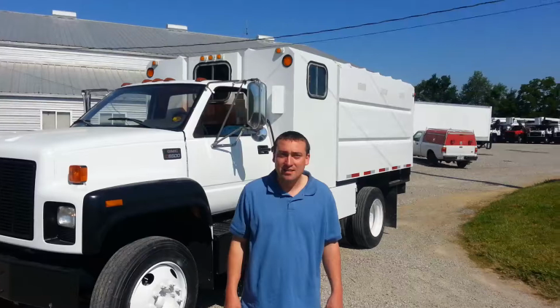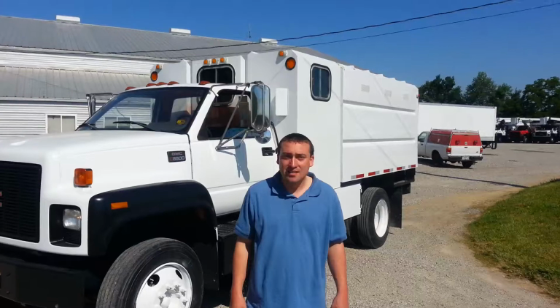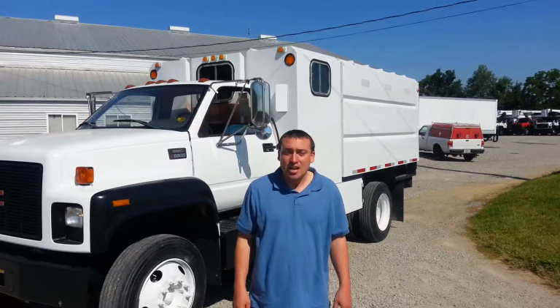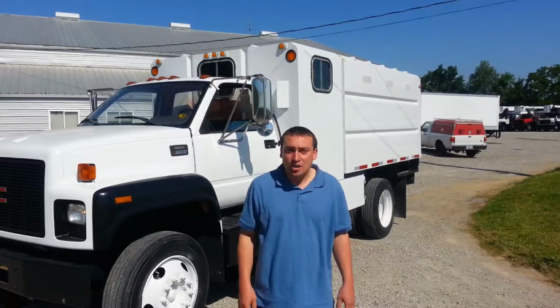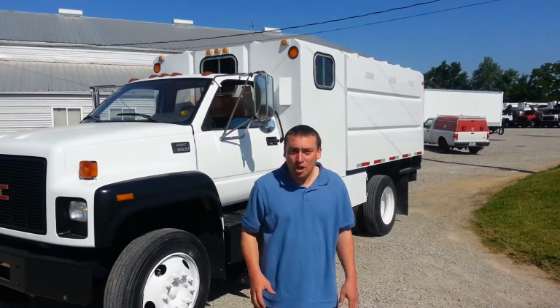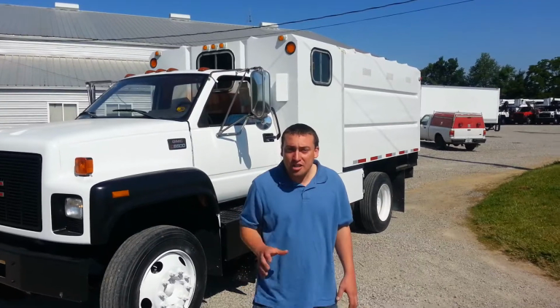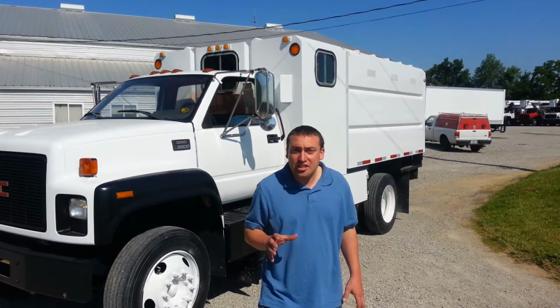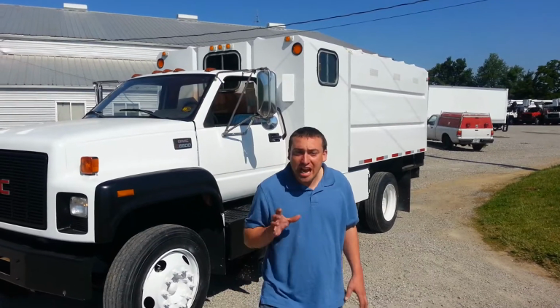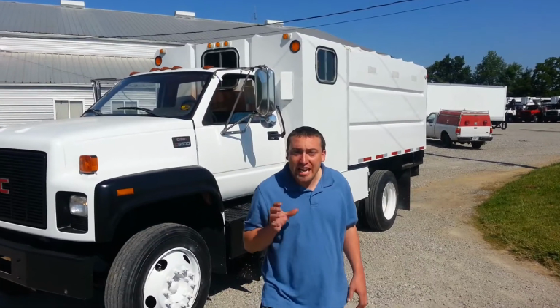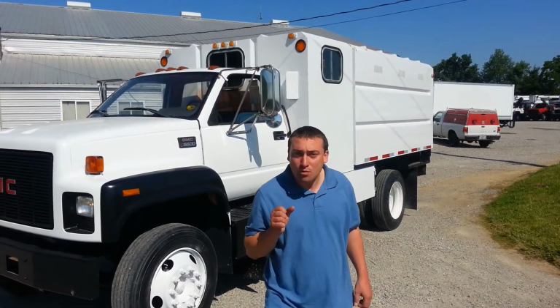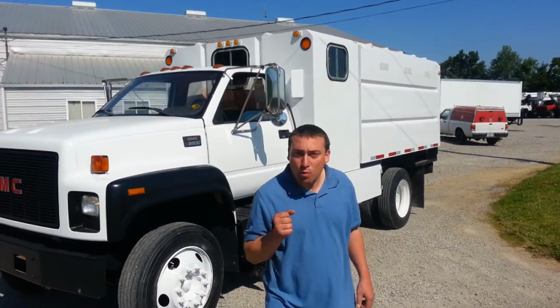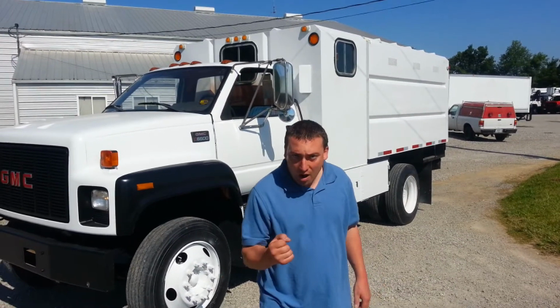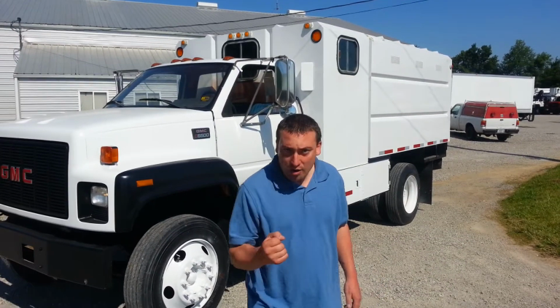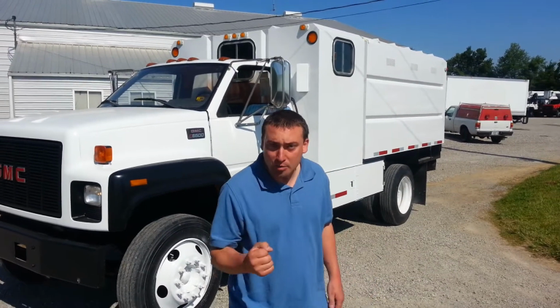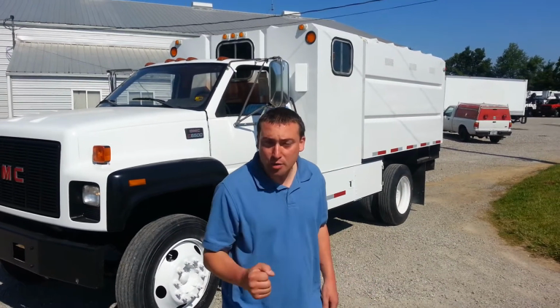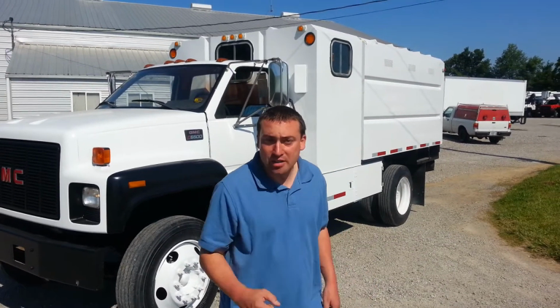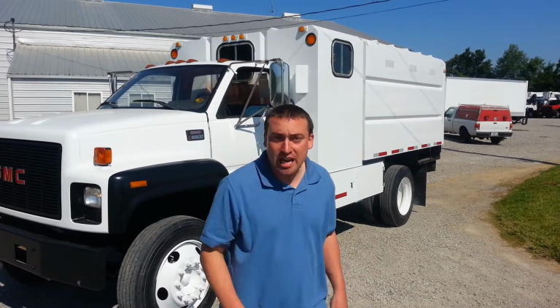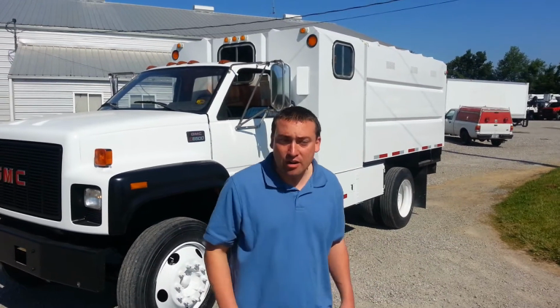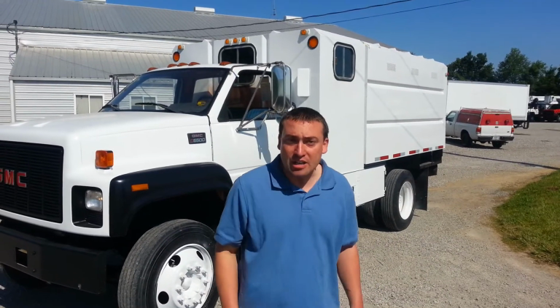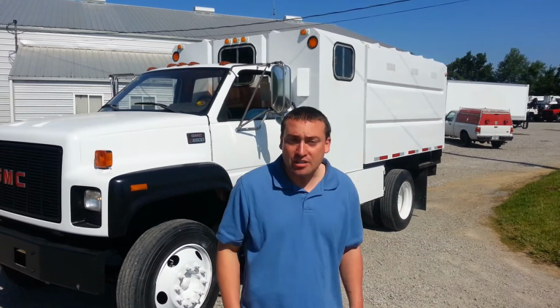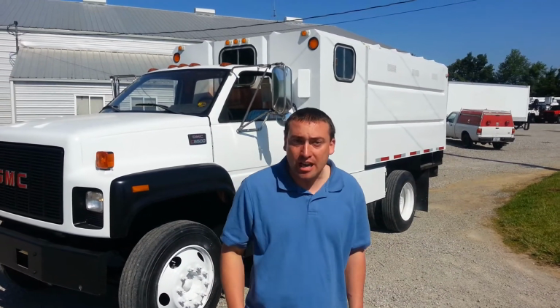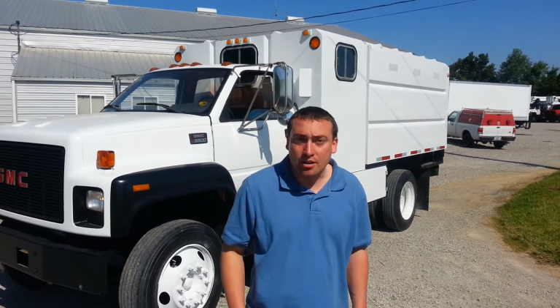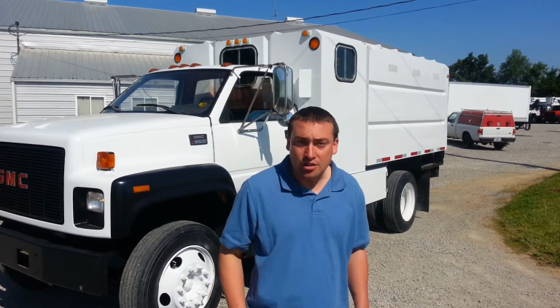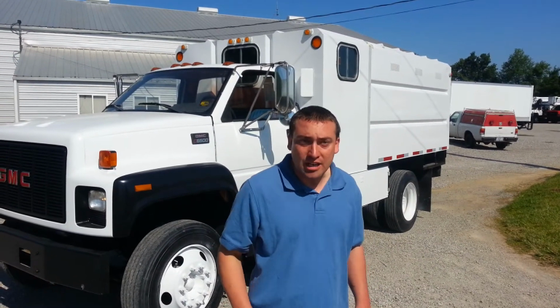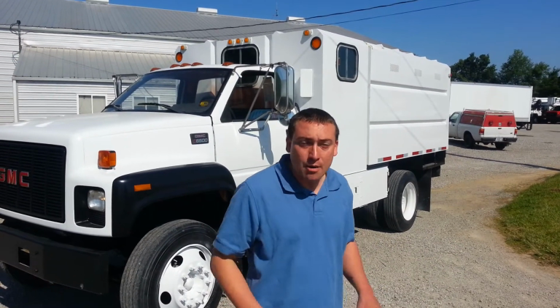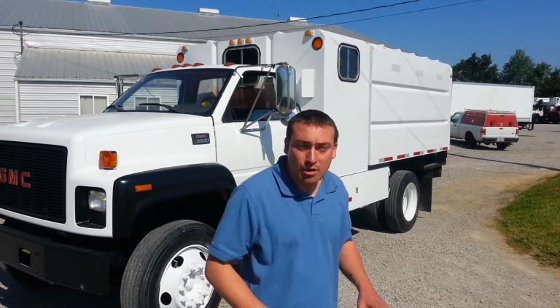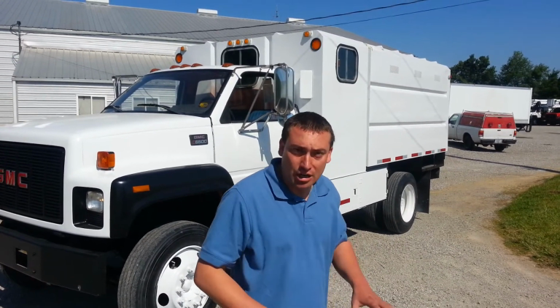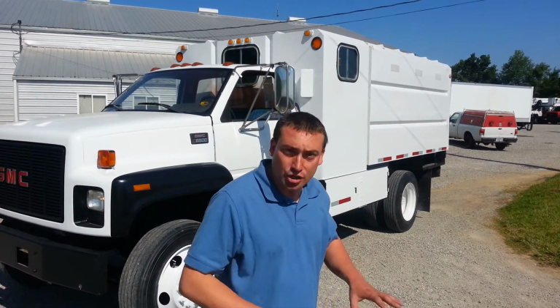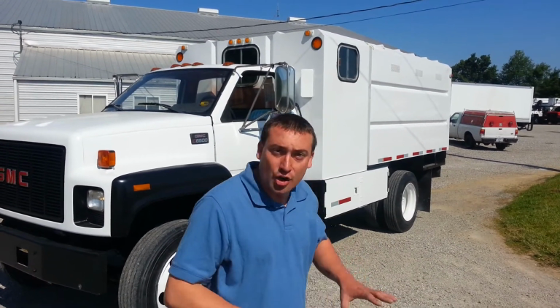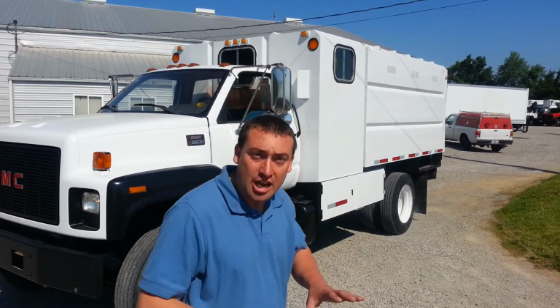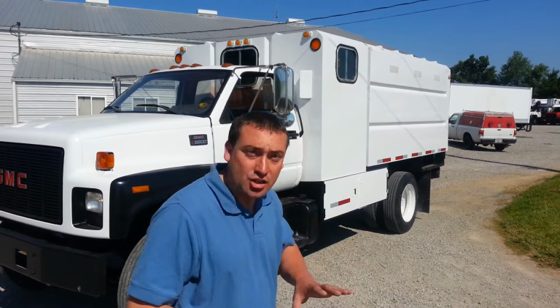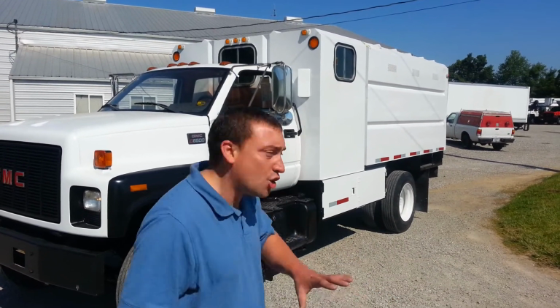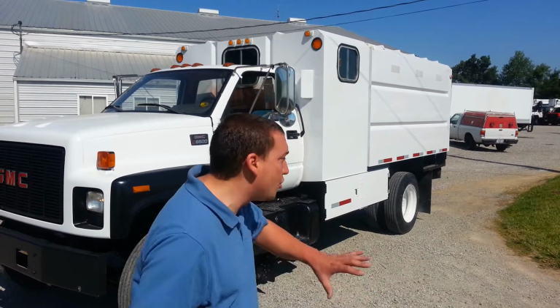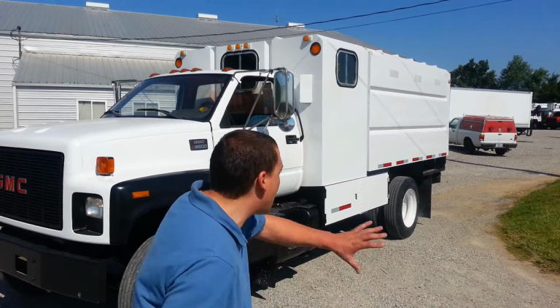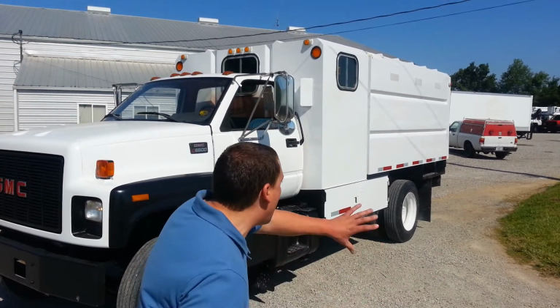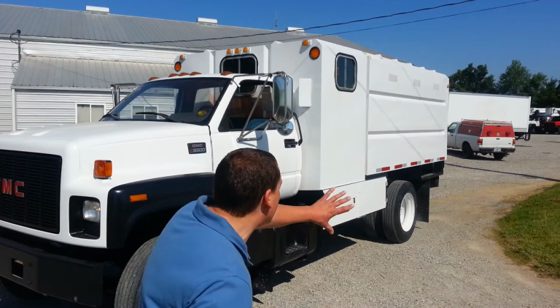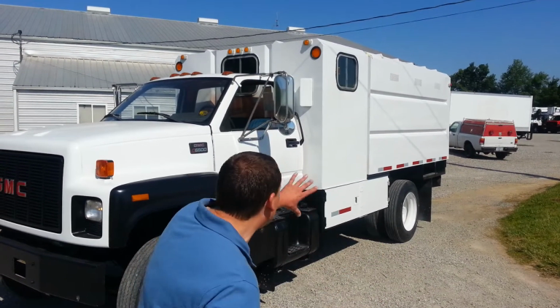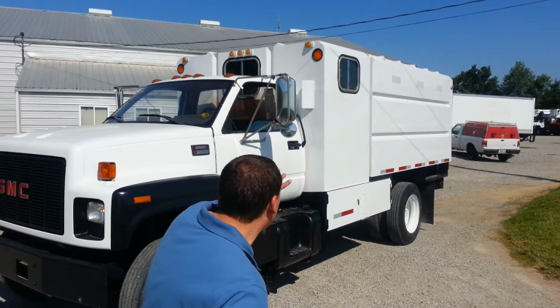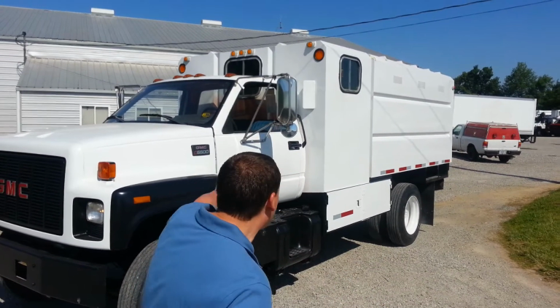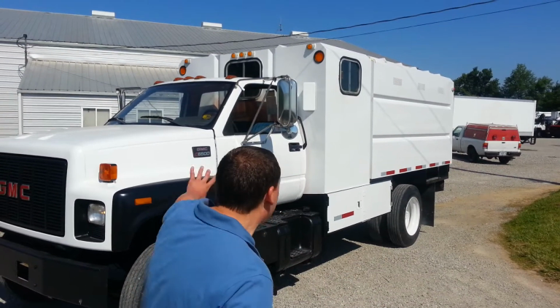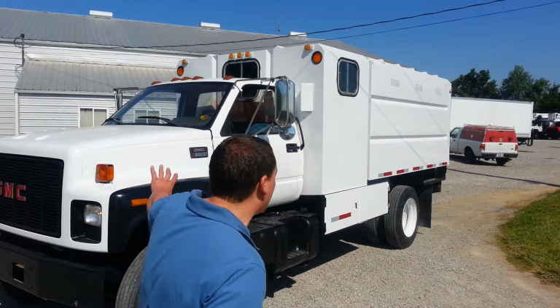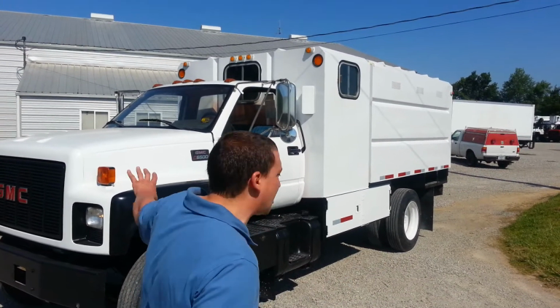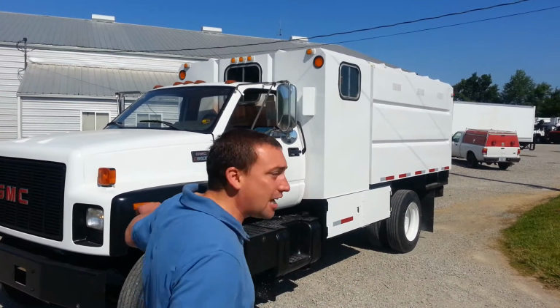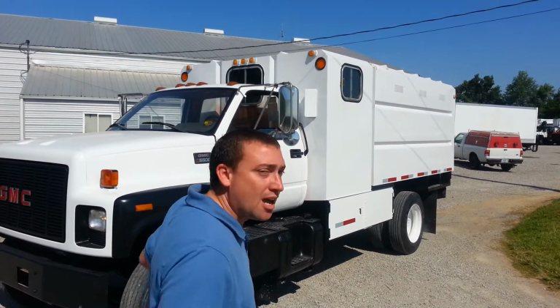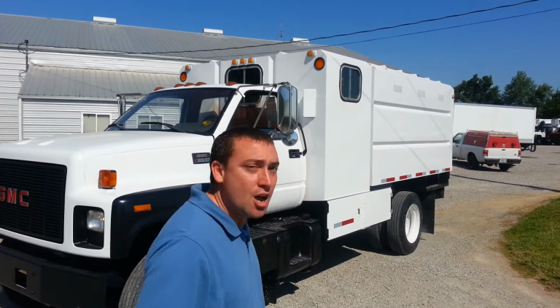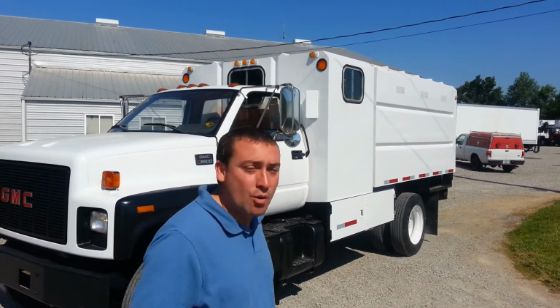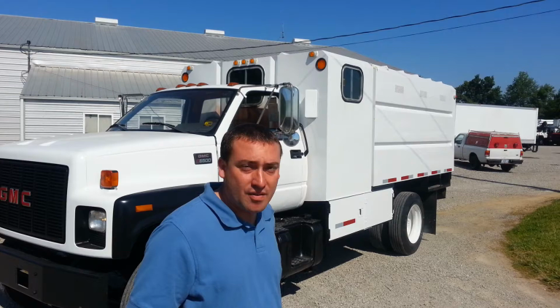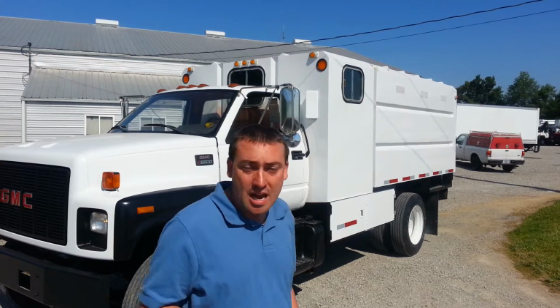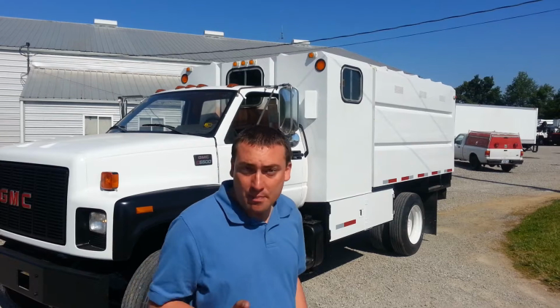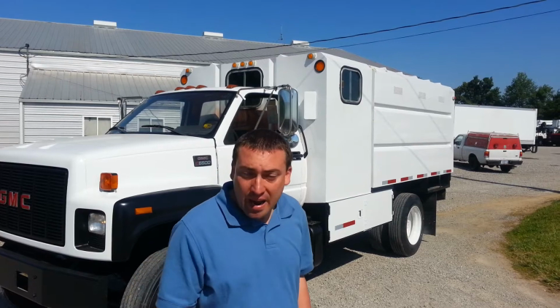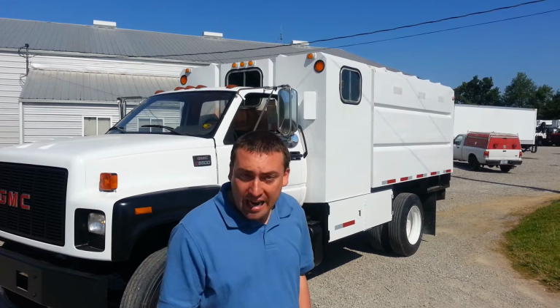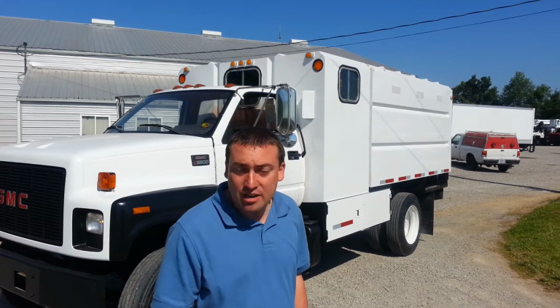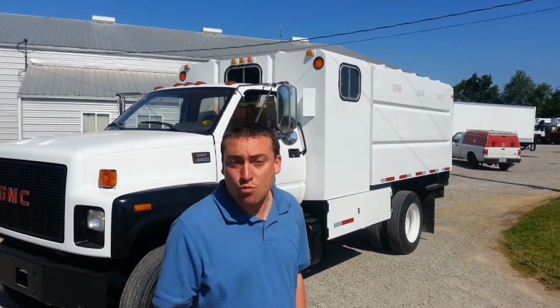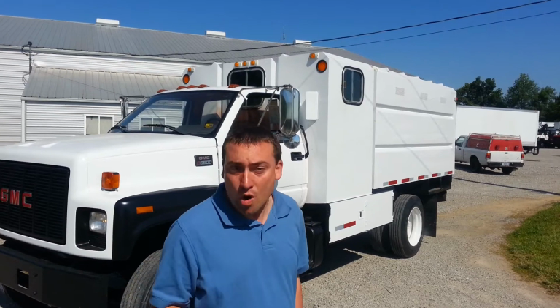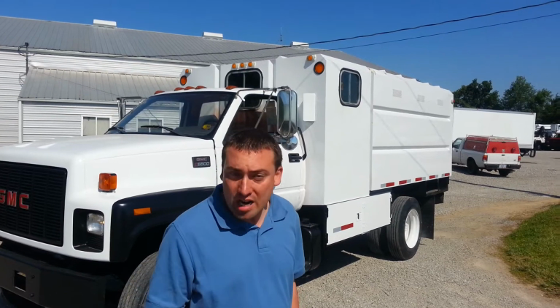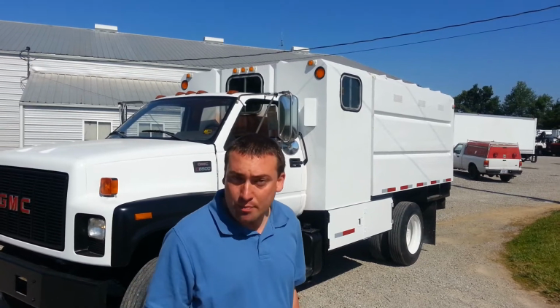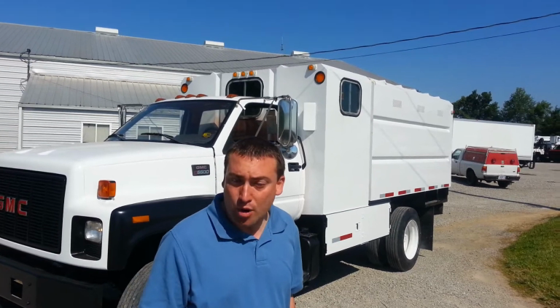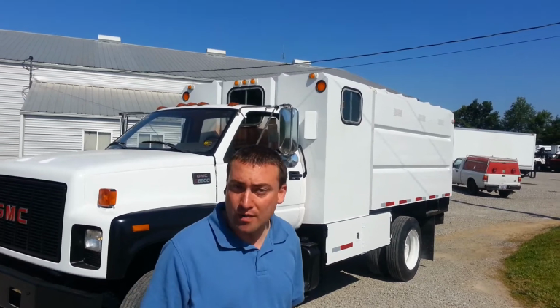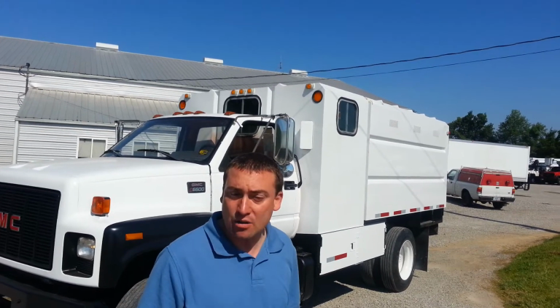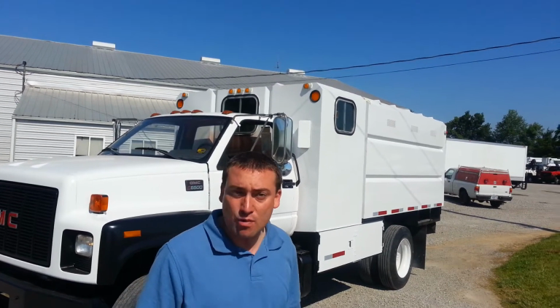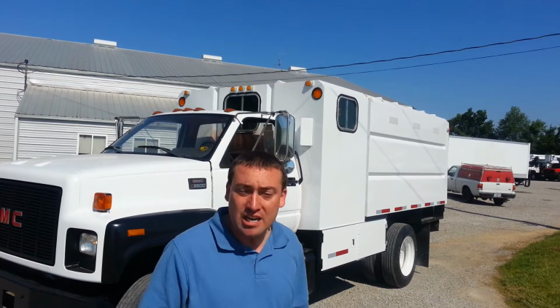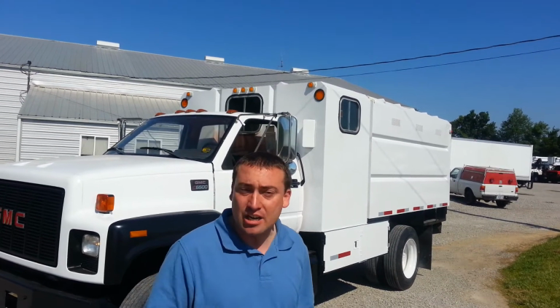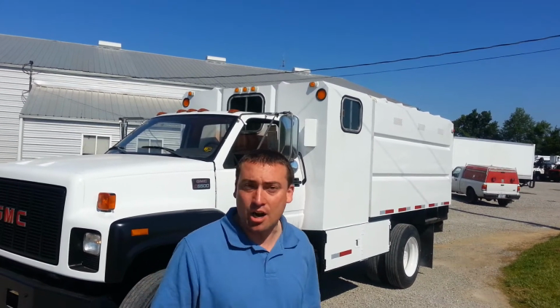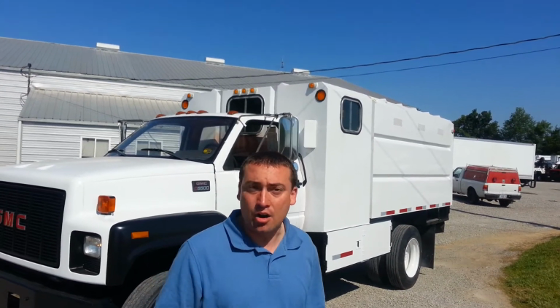Good day and welcome to Integrity Sales. Today we're going to show you a 2000 GMC. We've got it painted, running perfect, and ready to go.